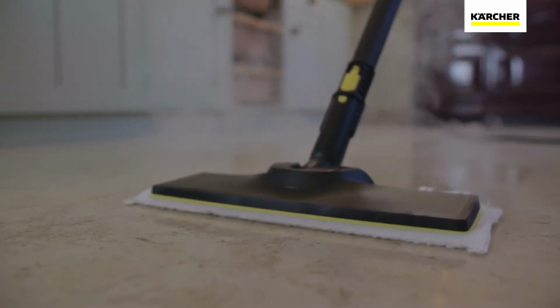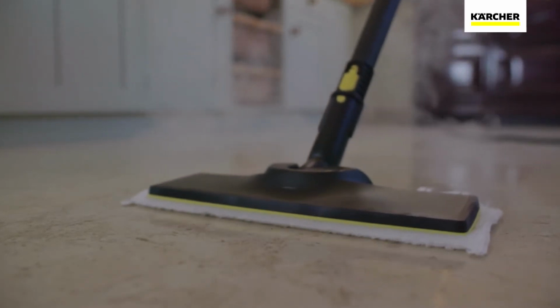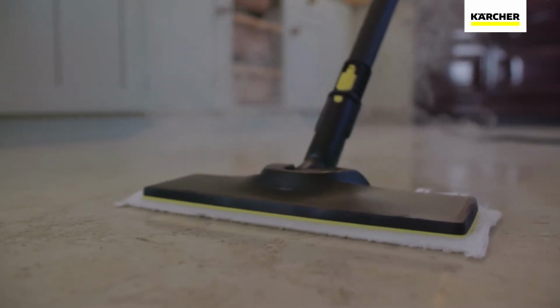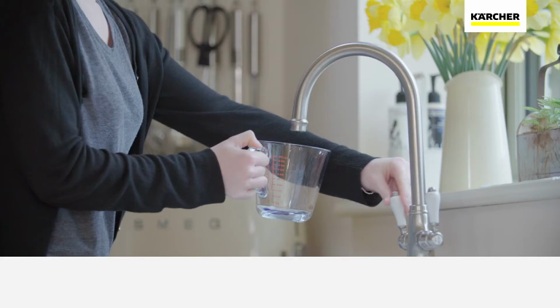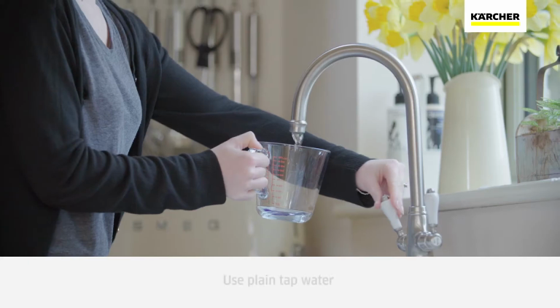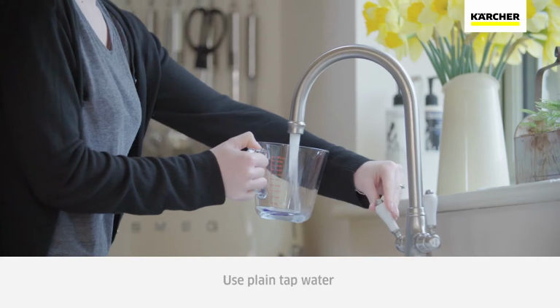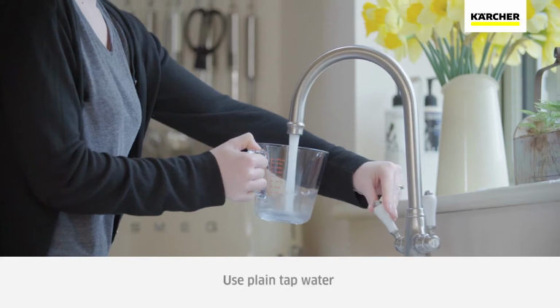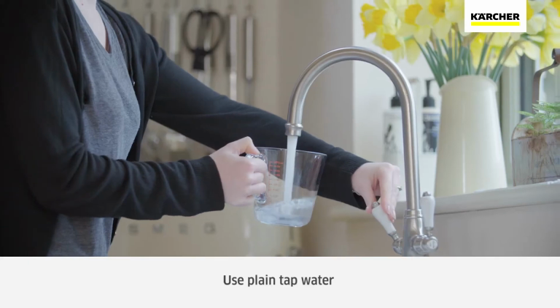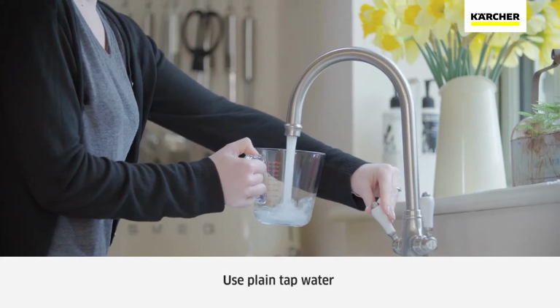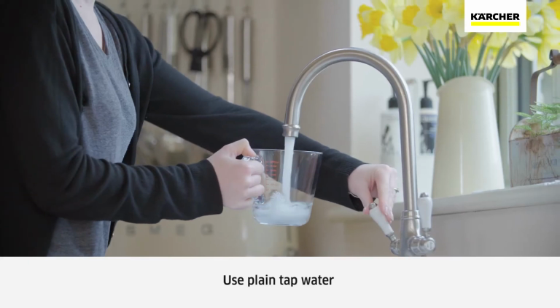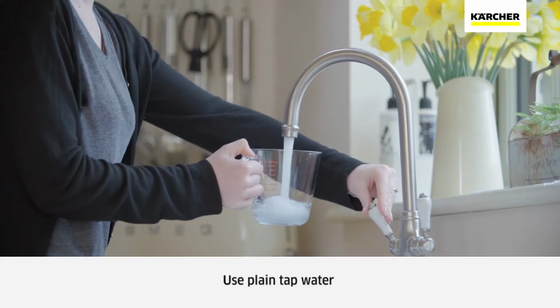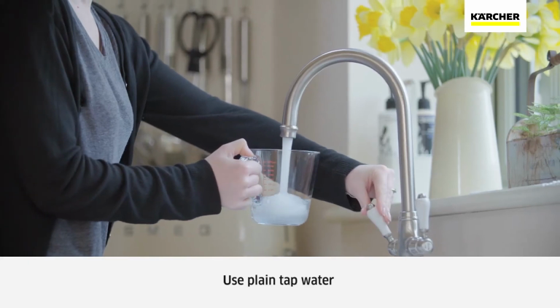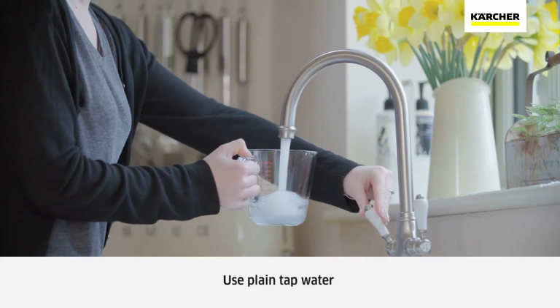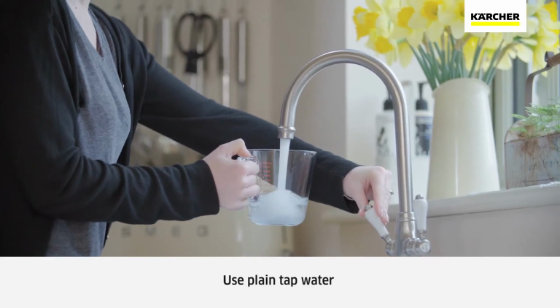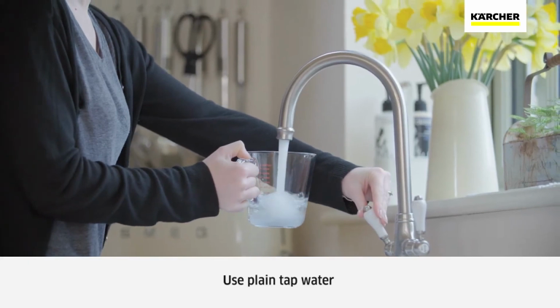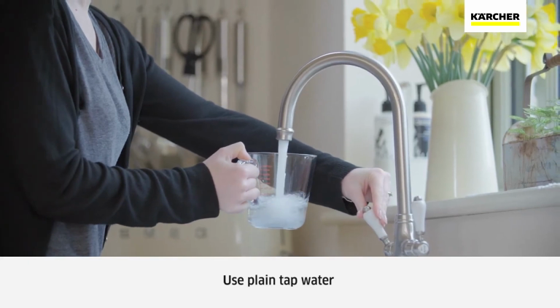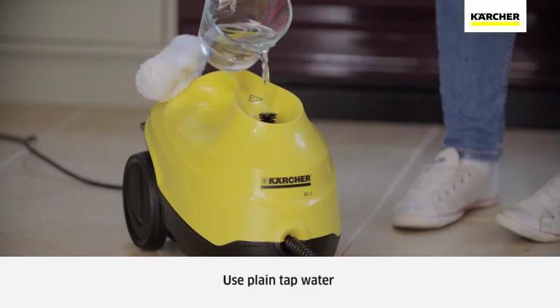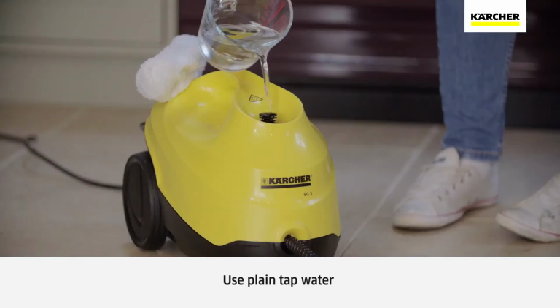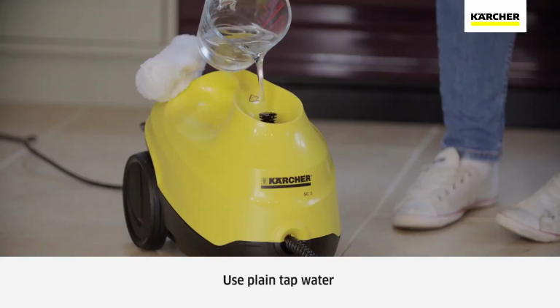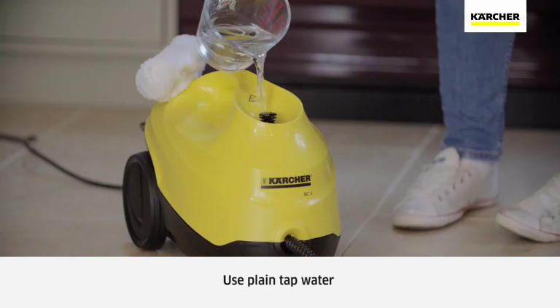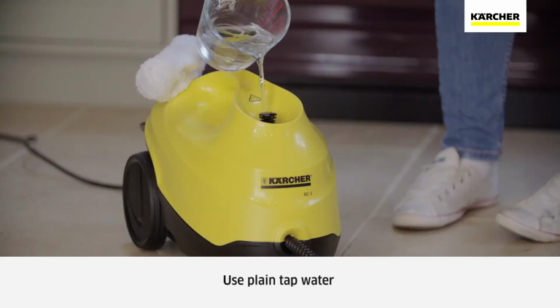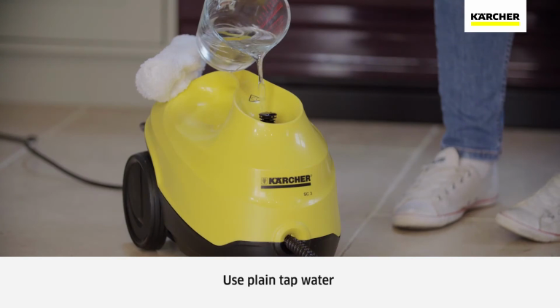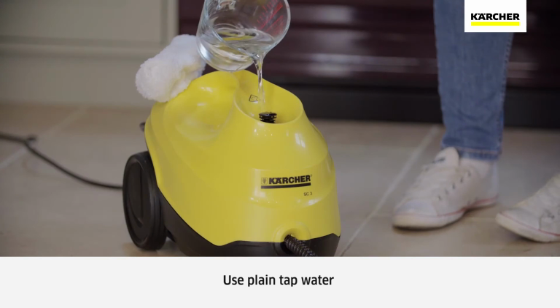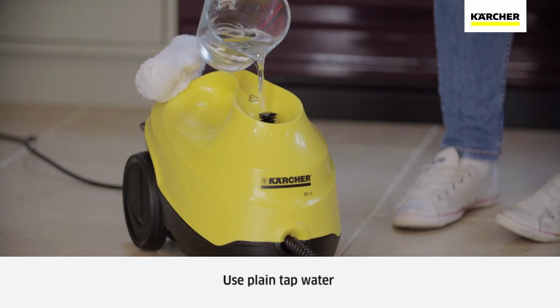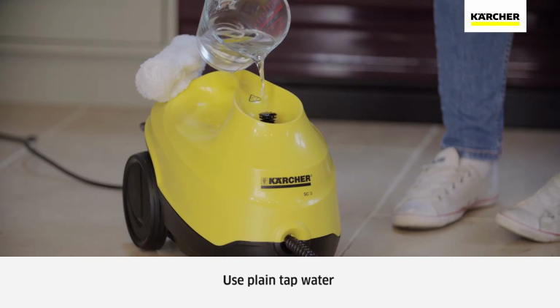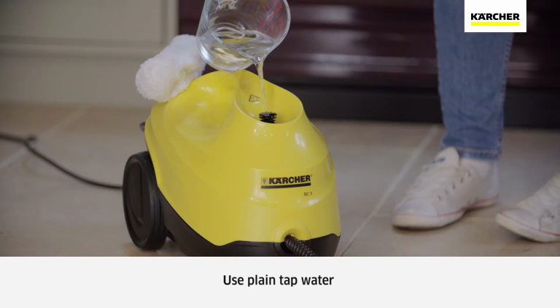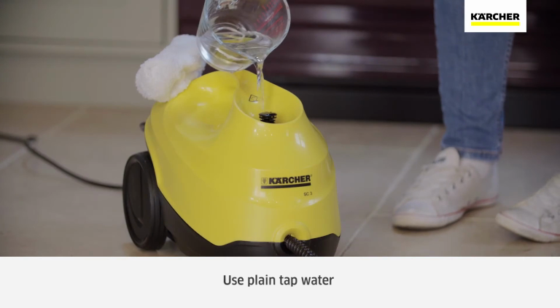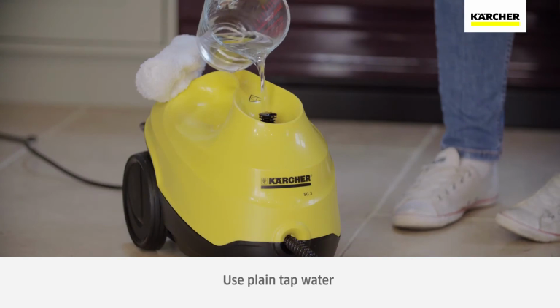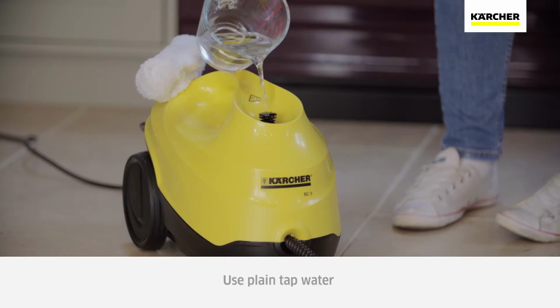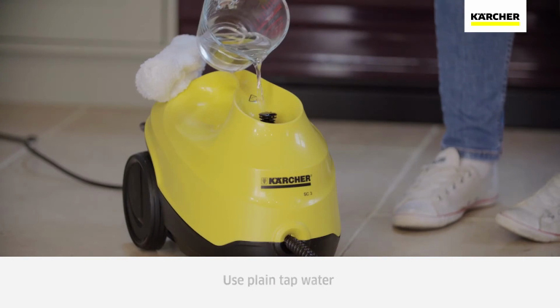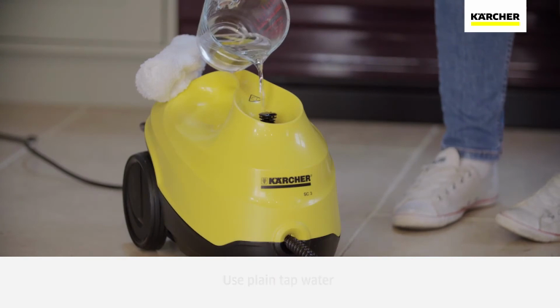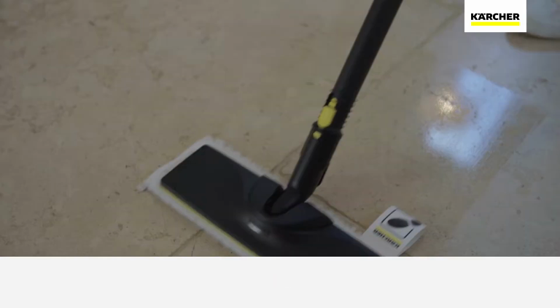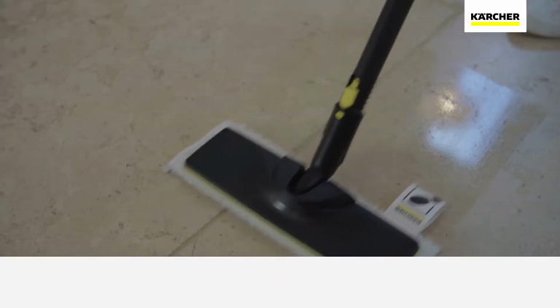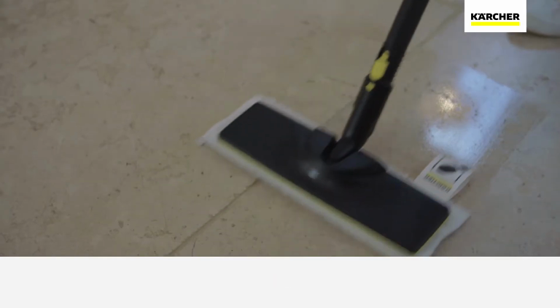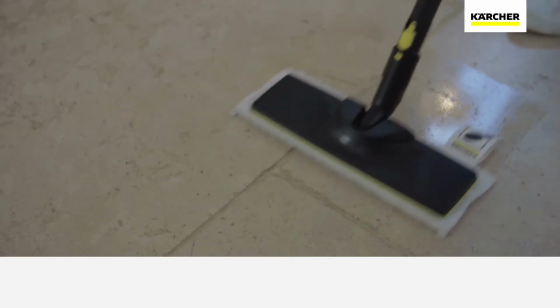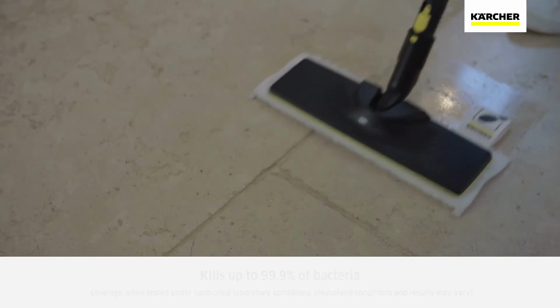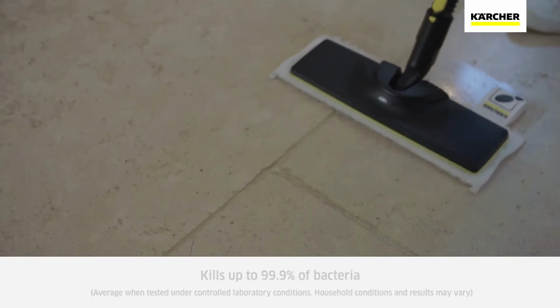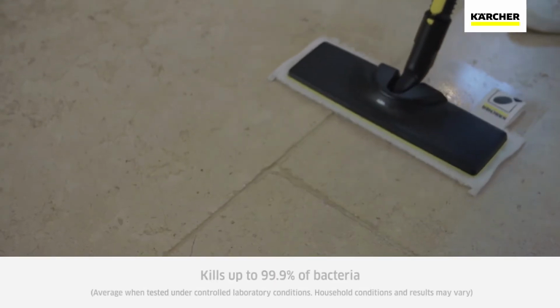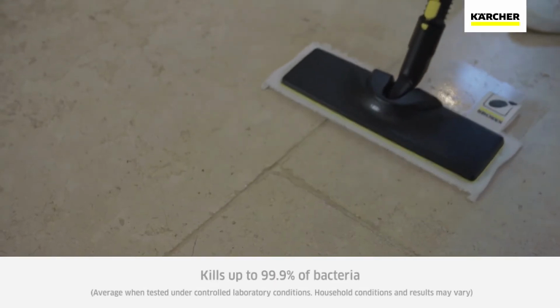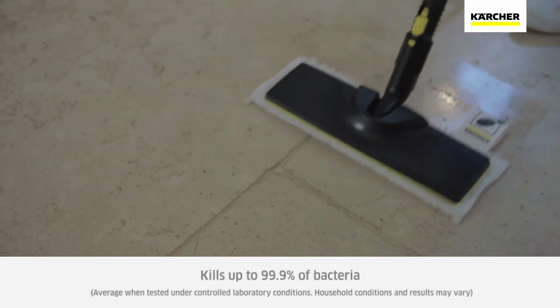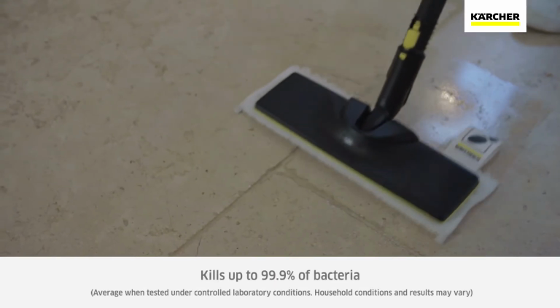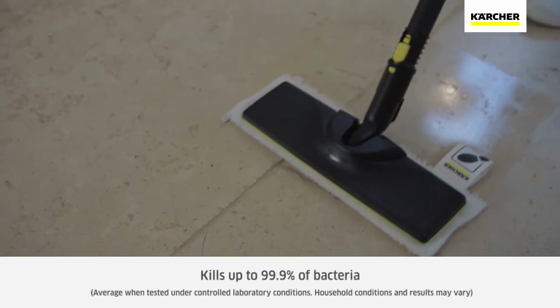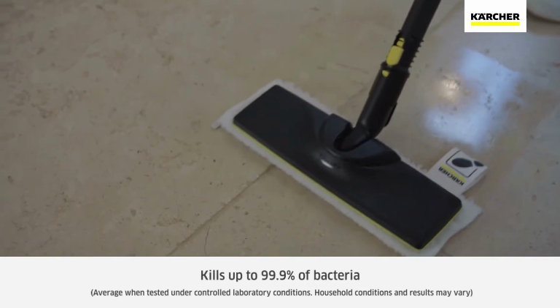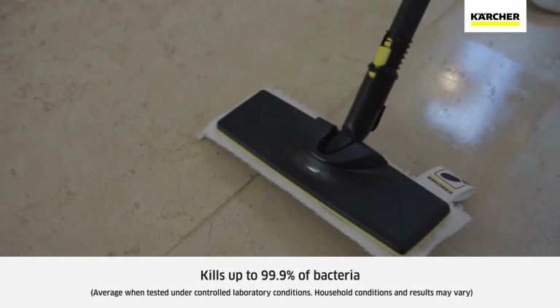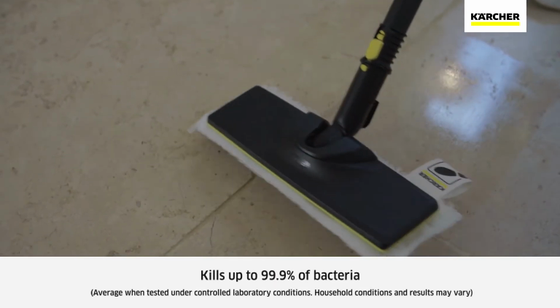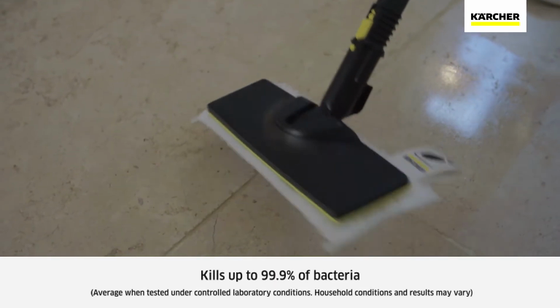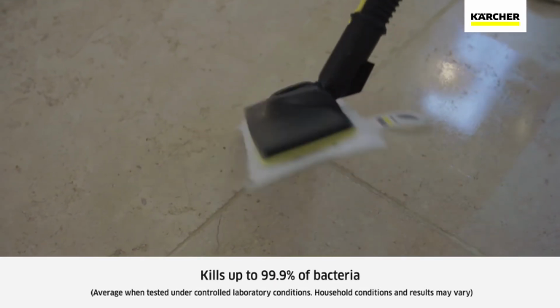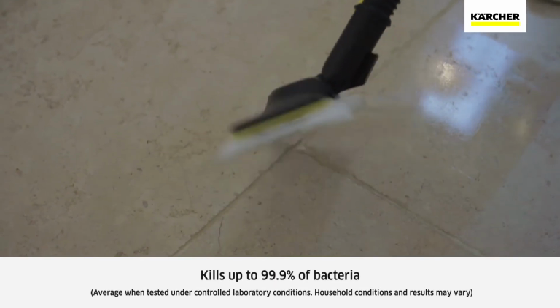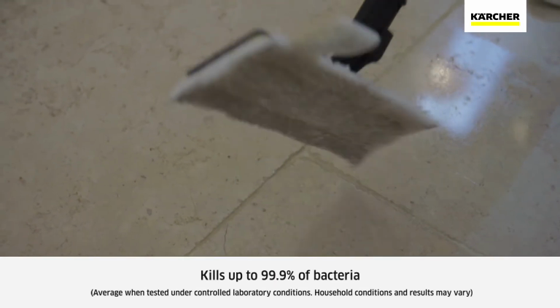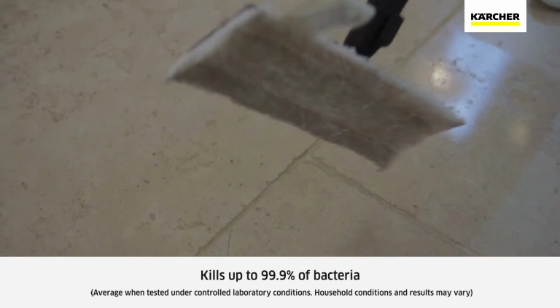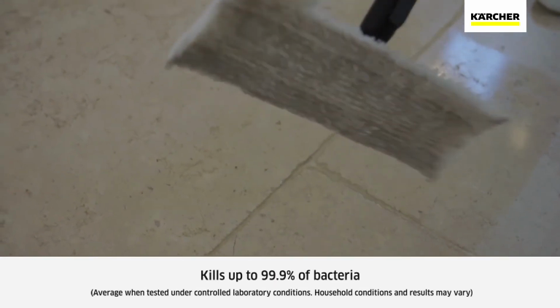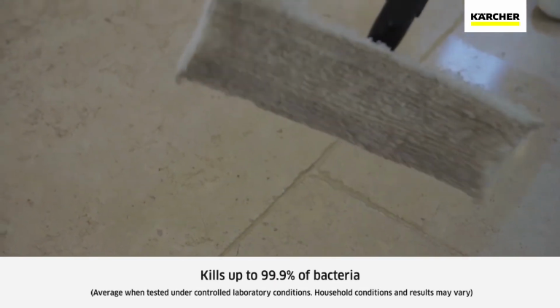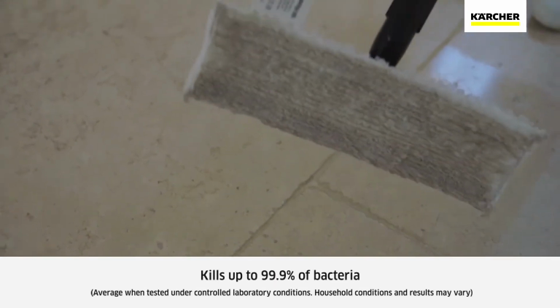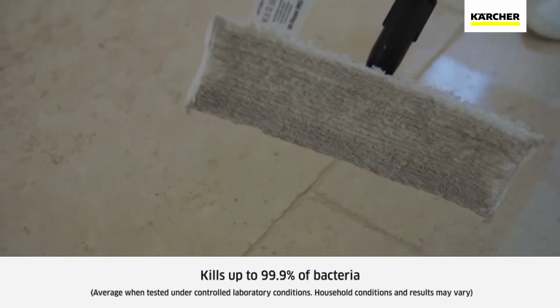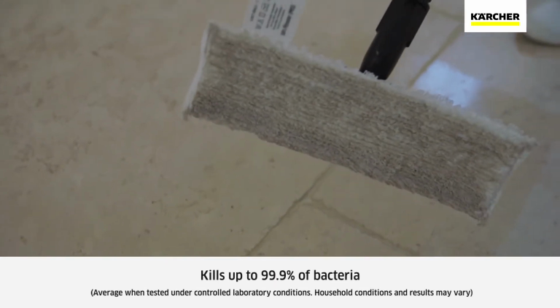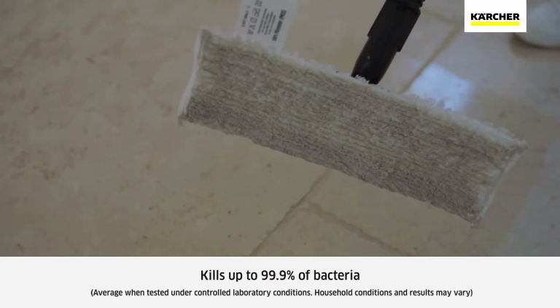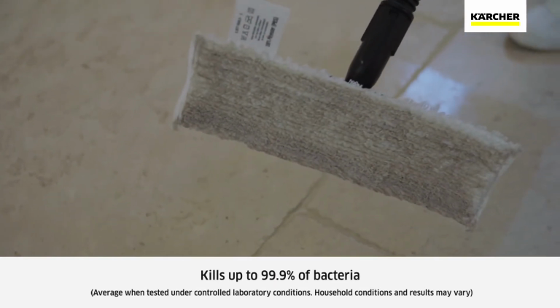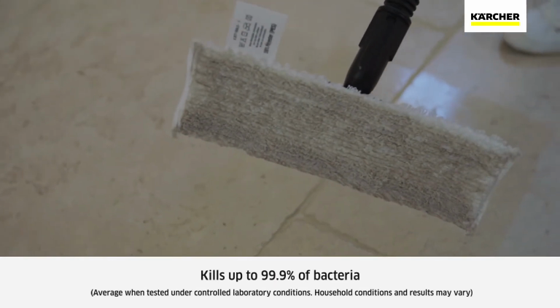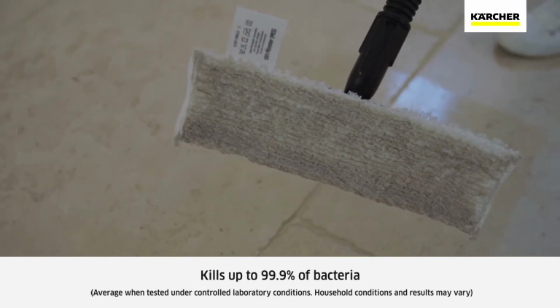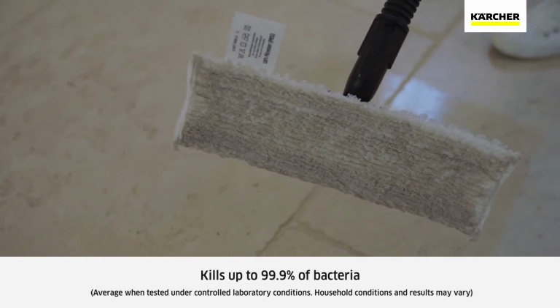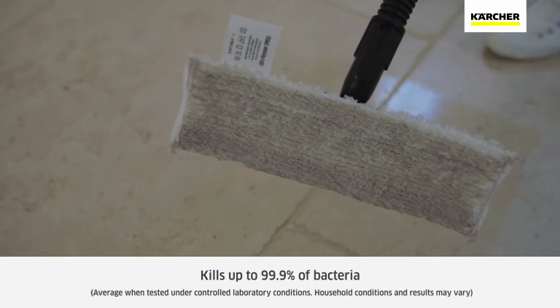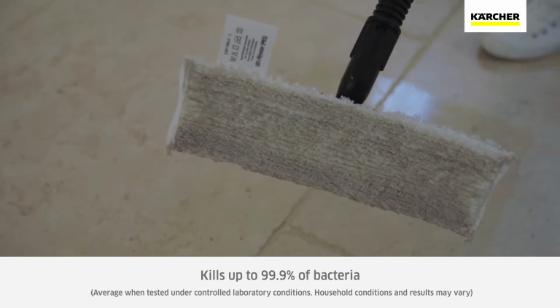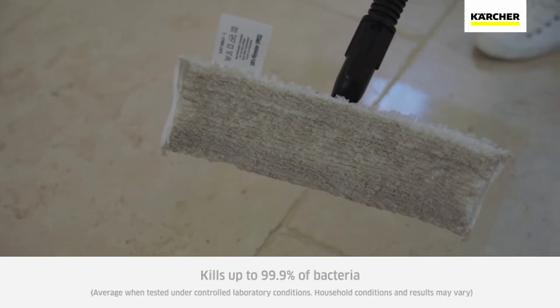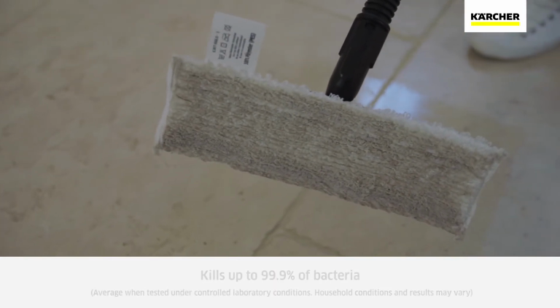Using nothing but tap water, the SC3 deep cleans all around your home, killing up to 99.9% of bacteria.